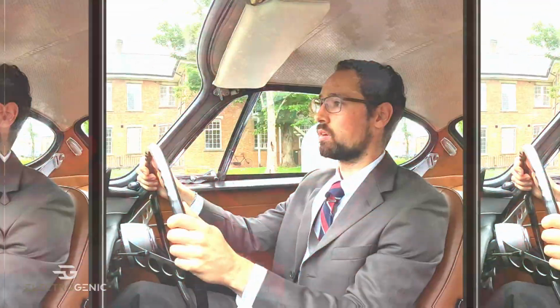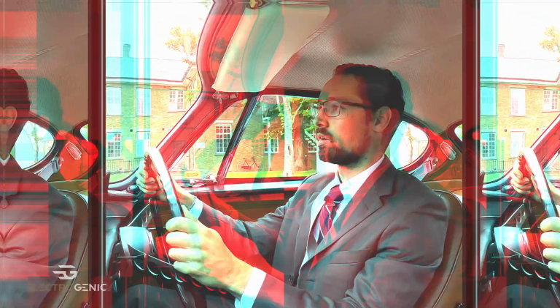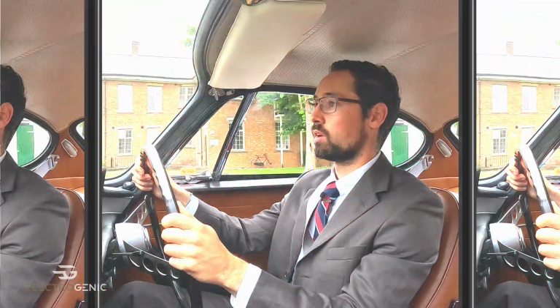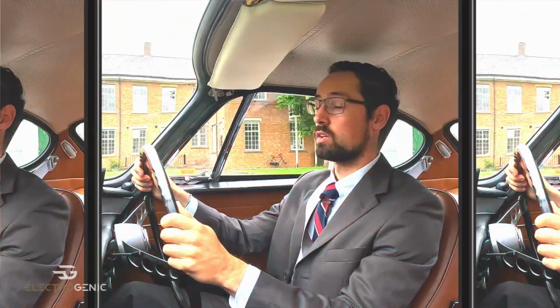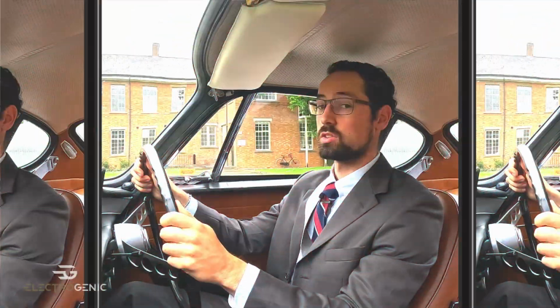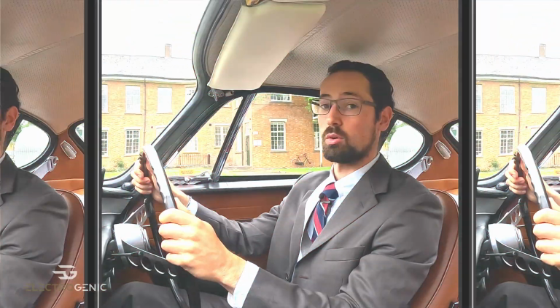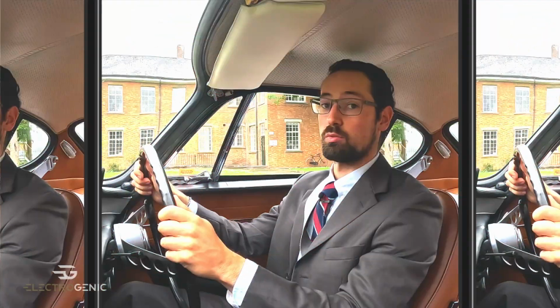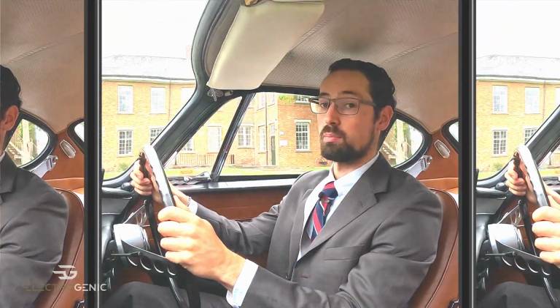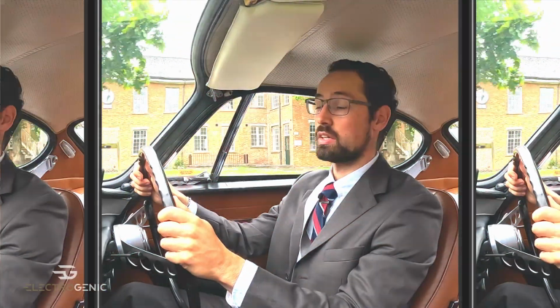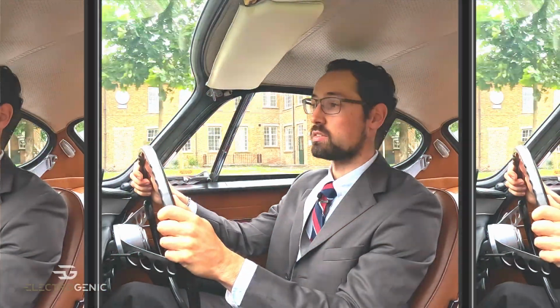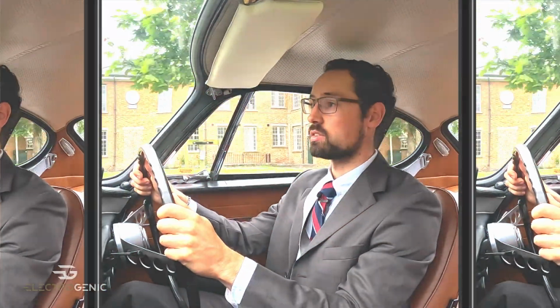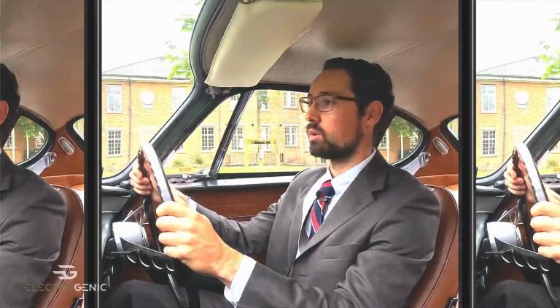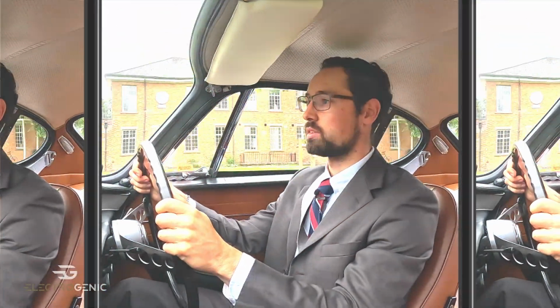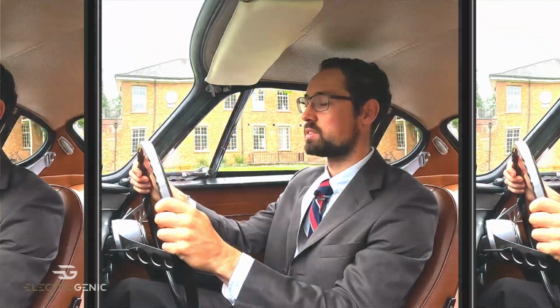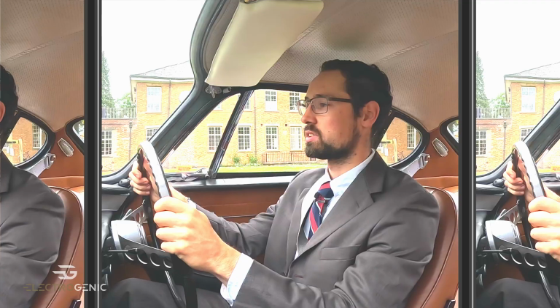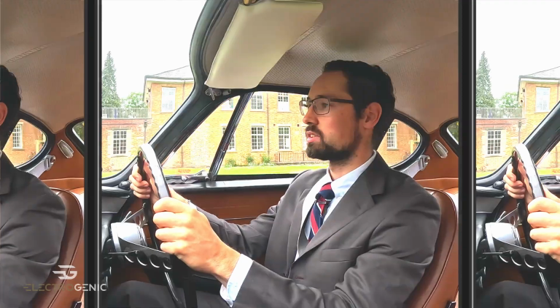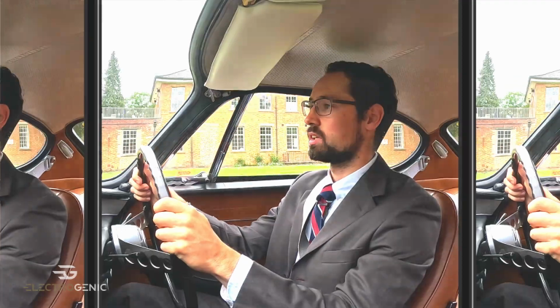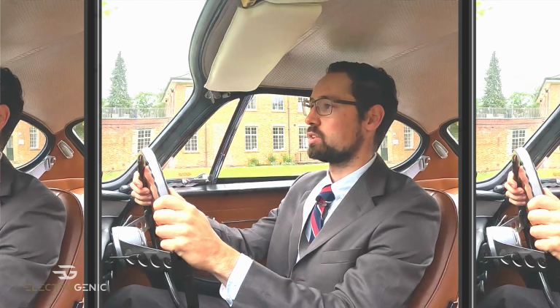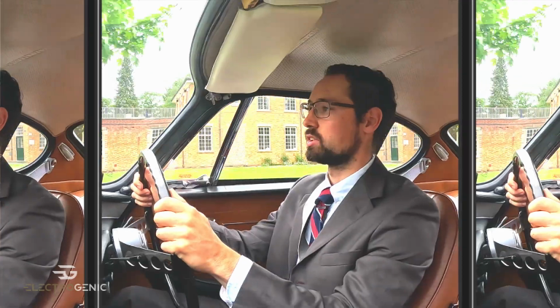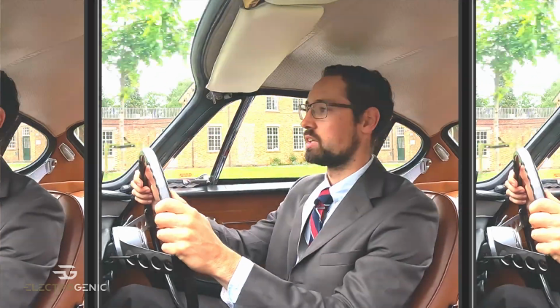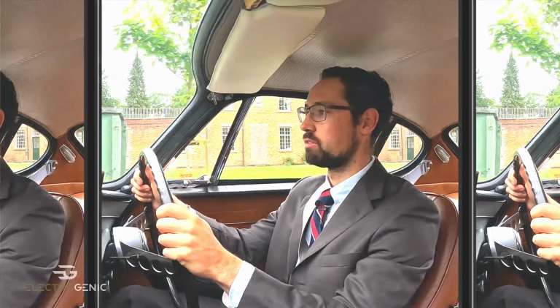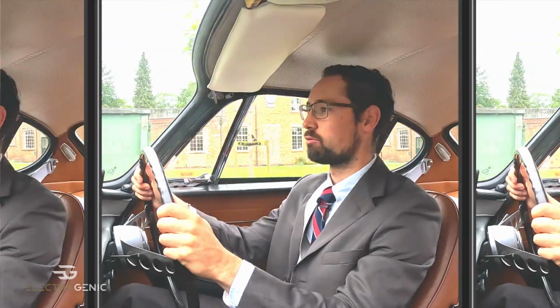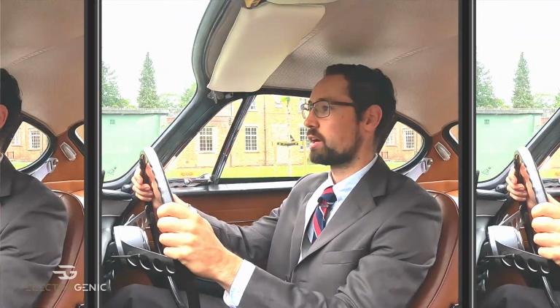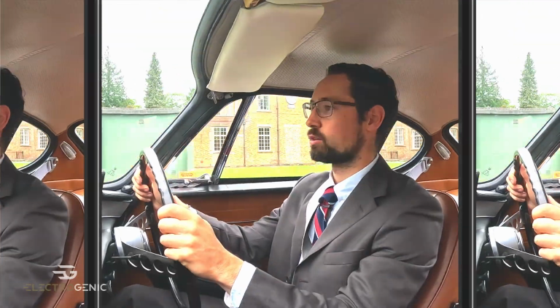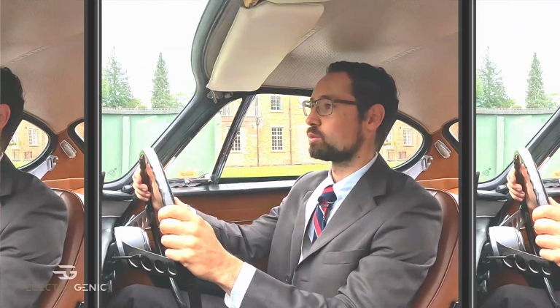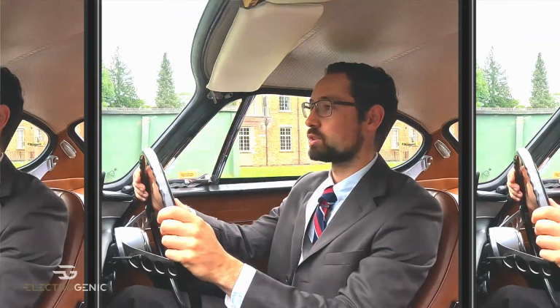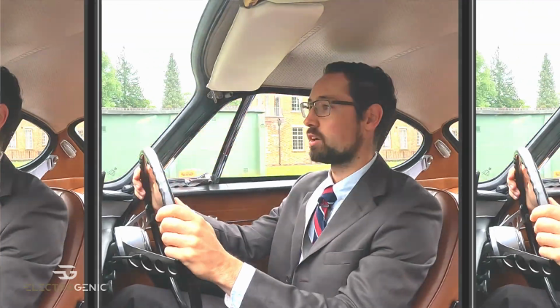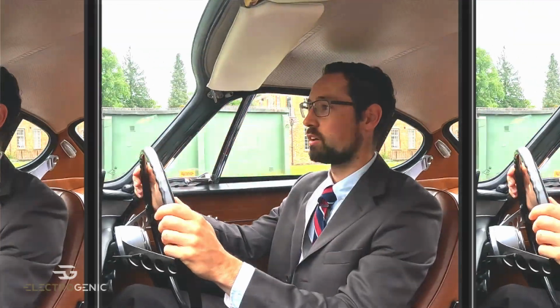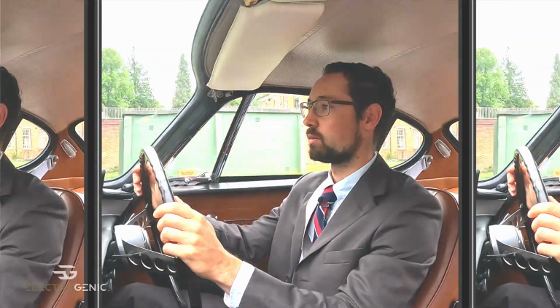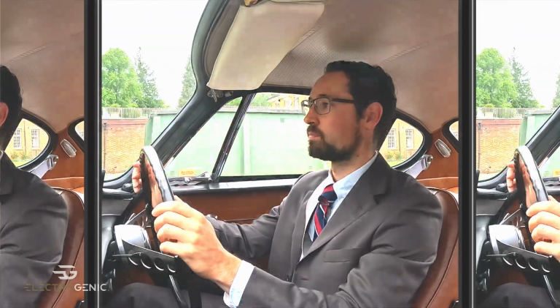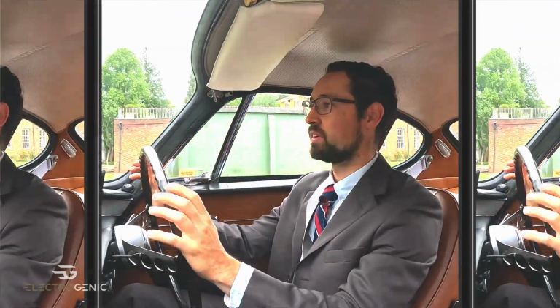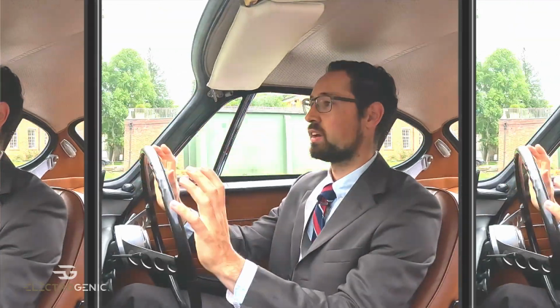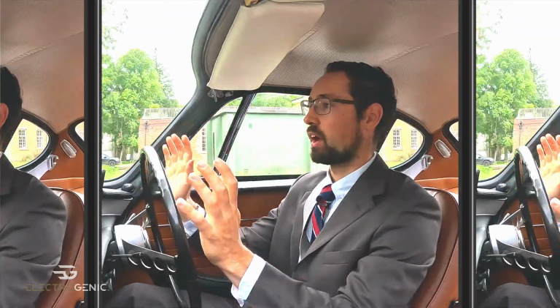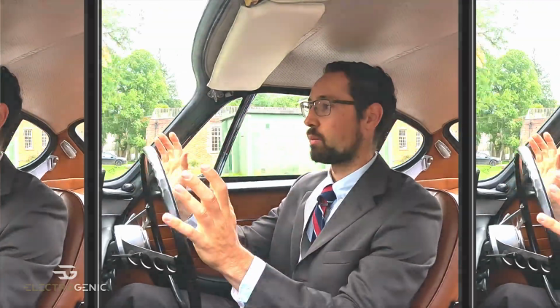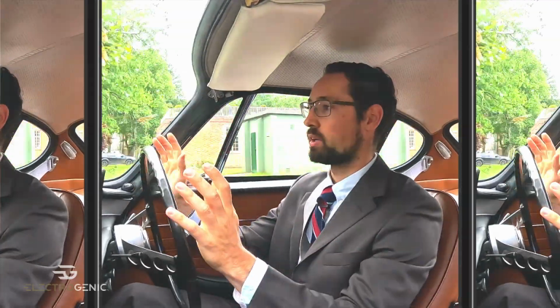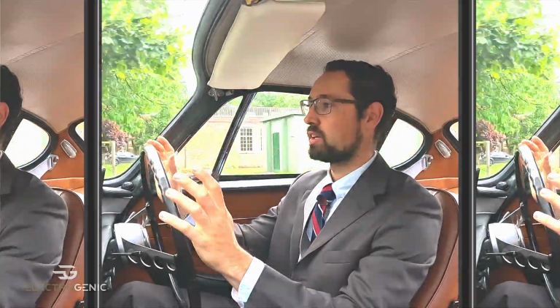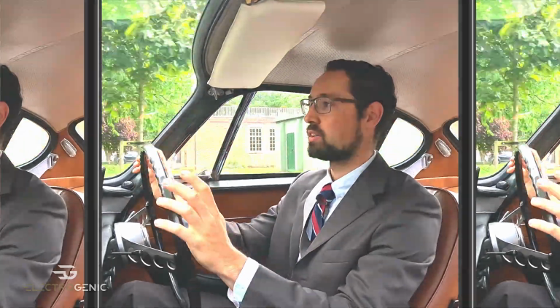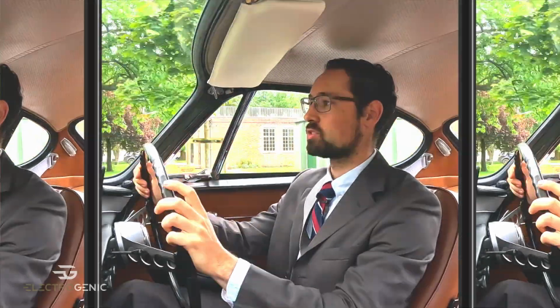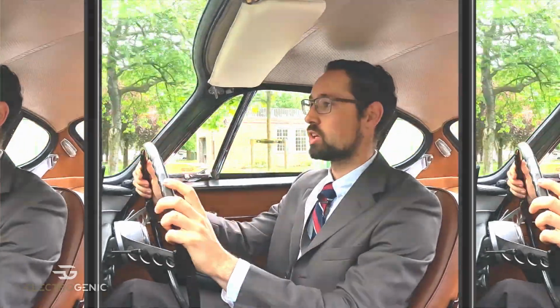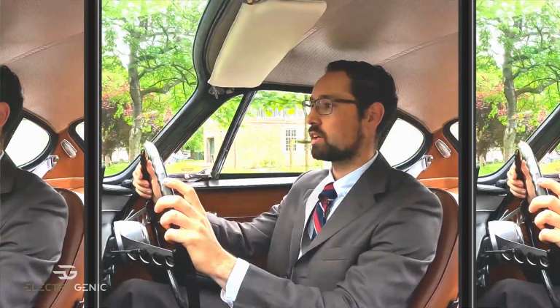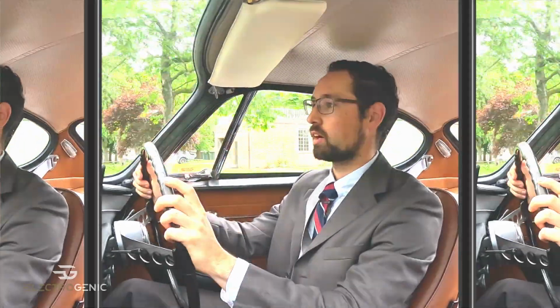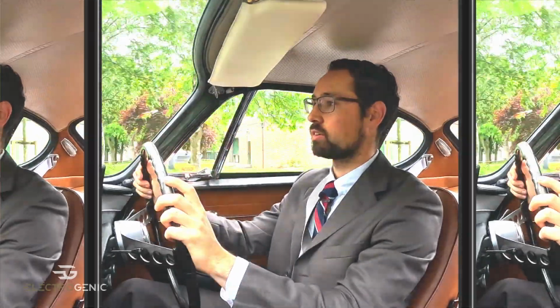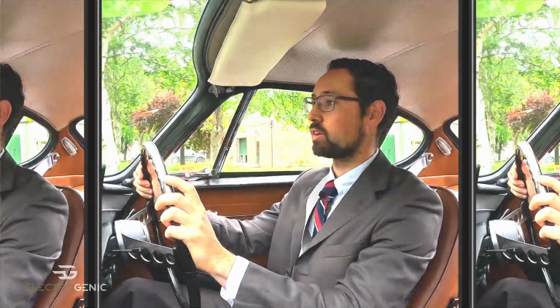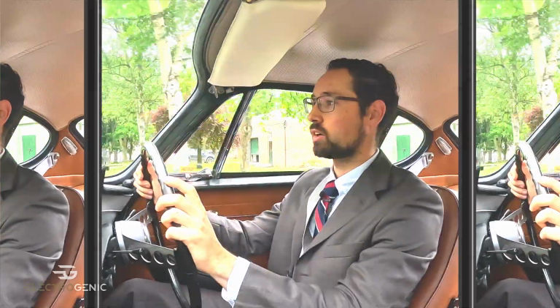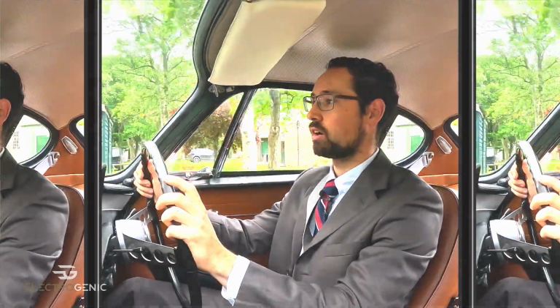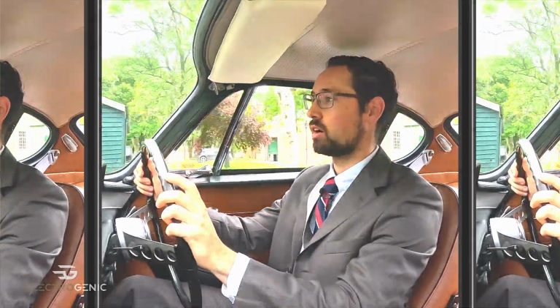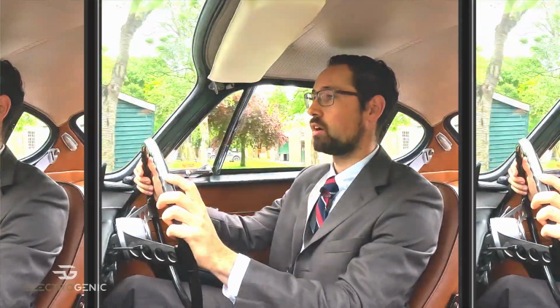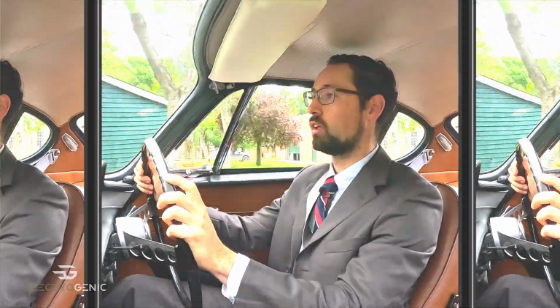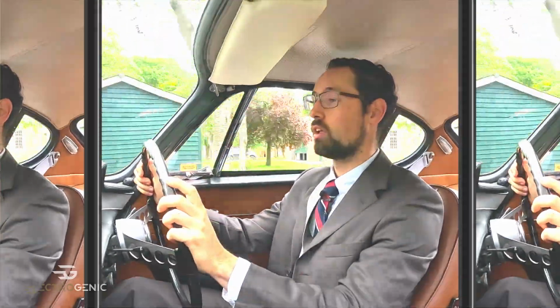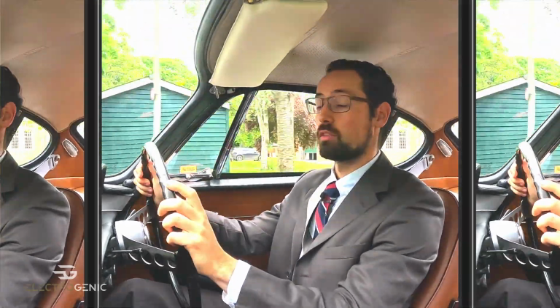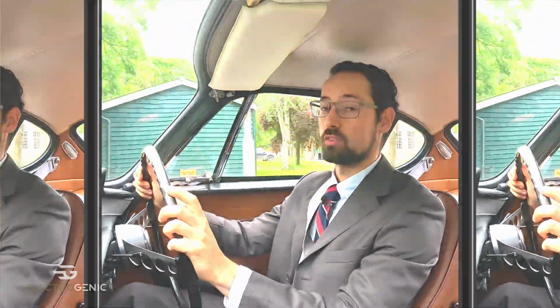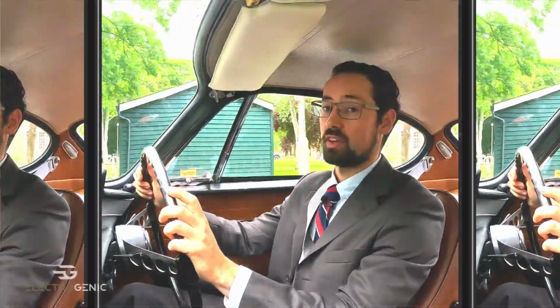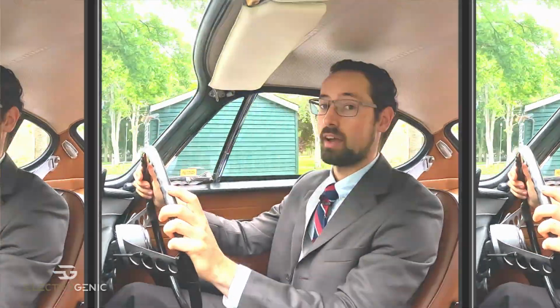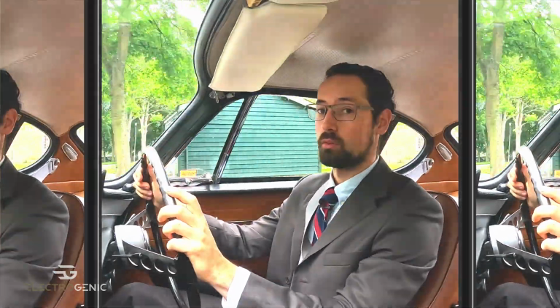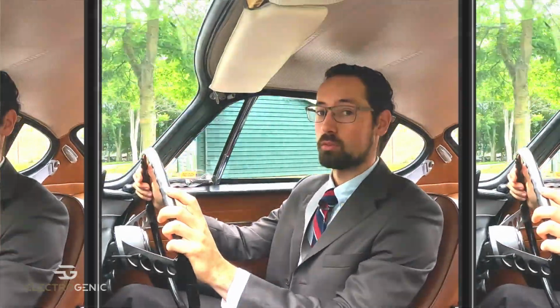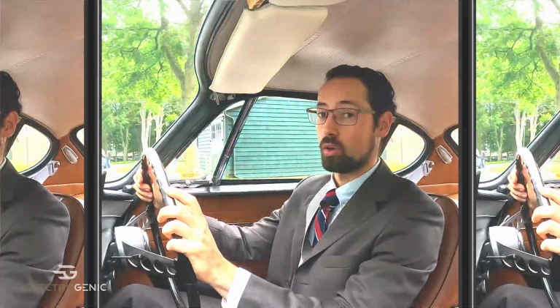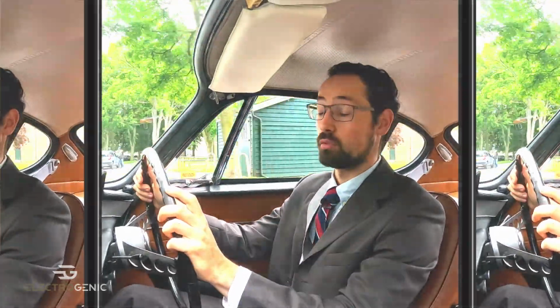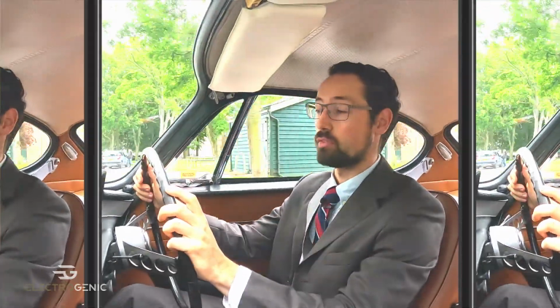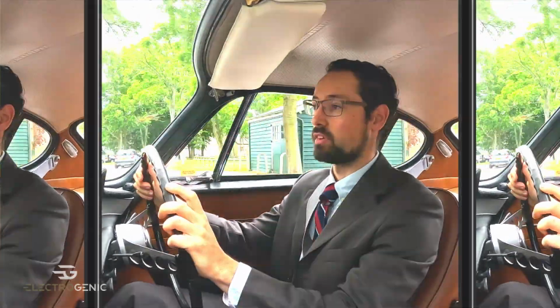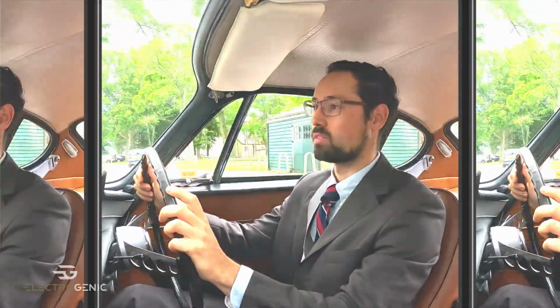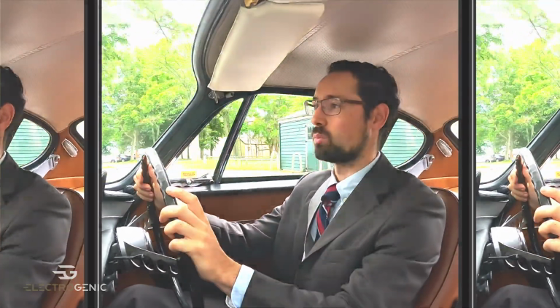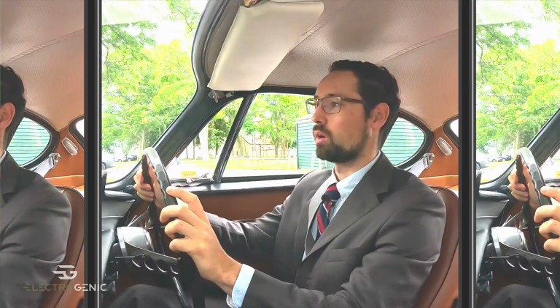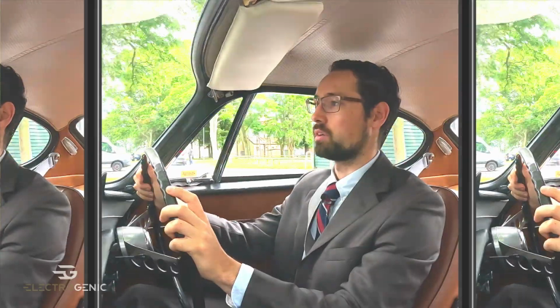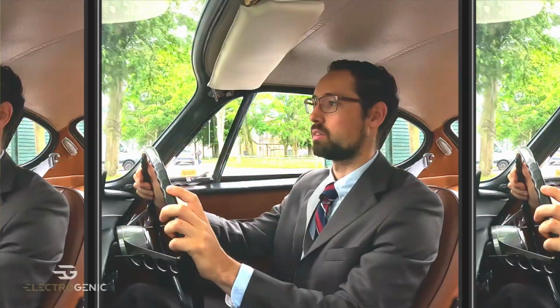We've made it to our destination in record time, and we're here to check out a car that's out of this world.